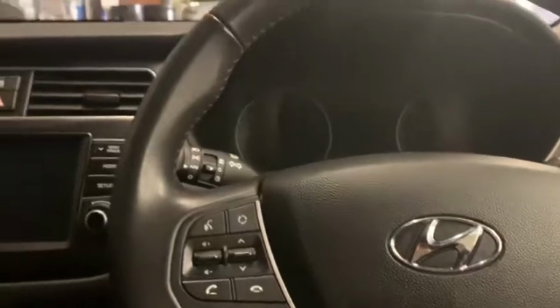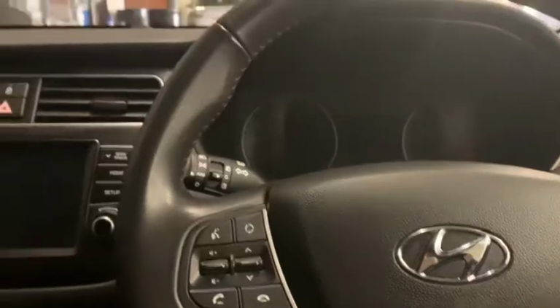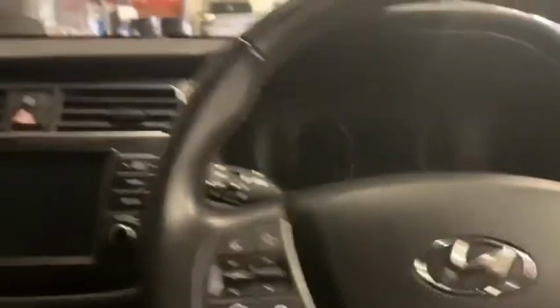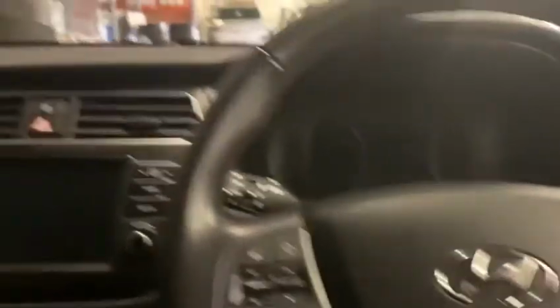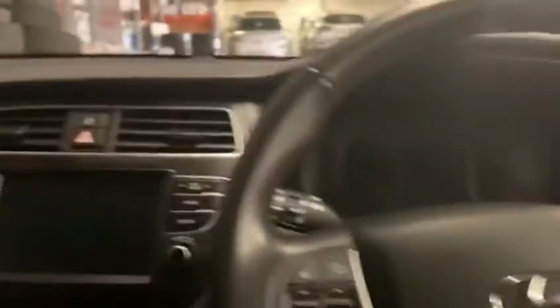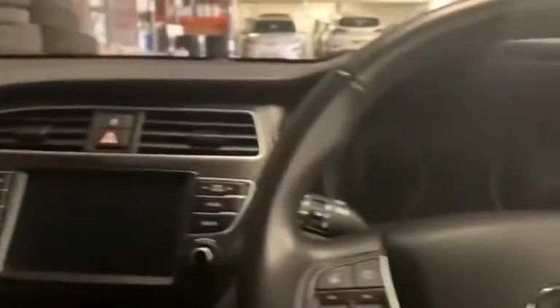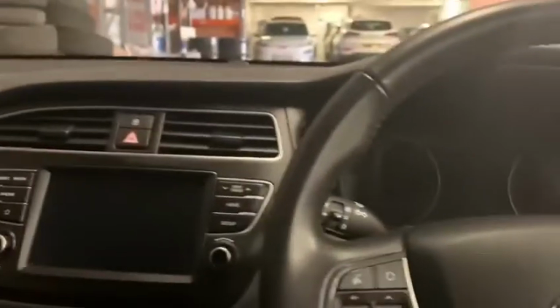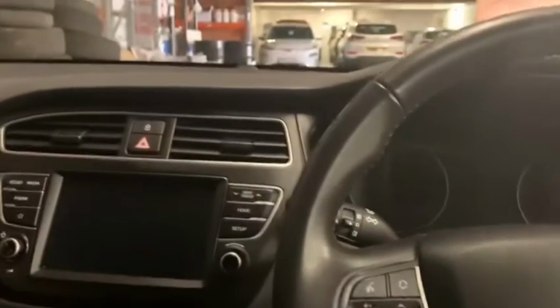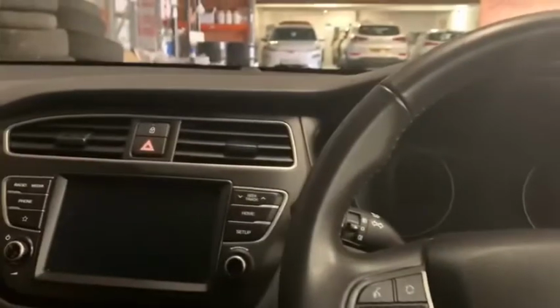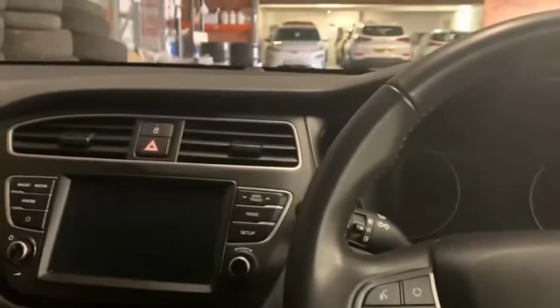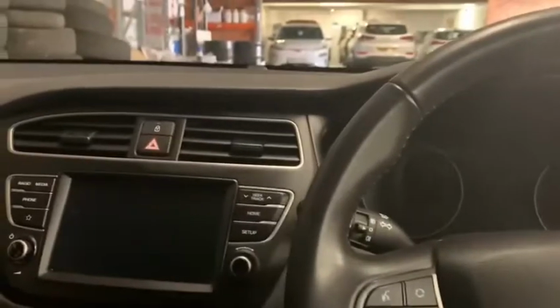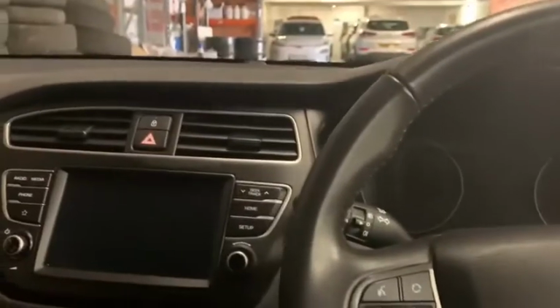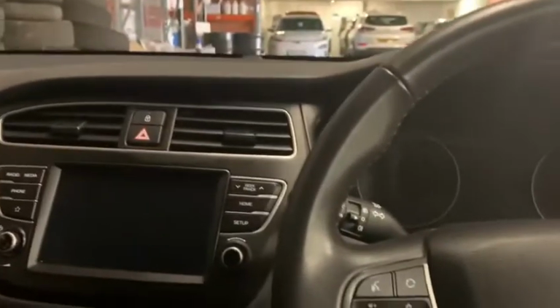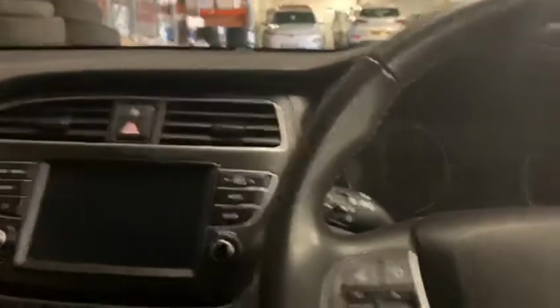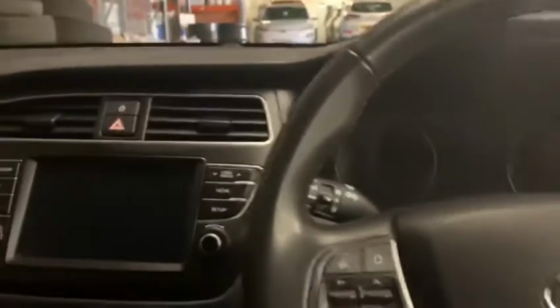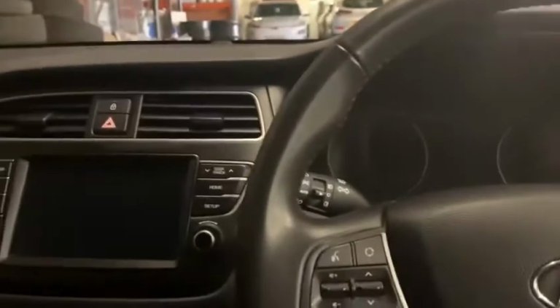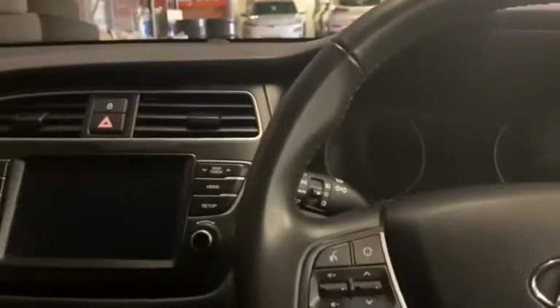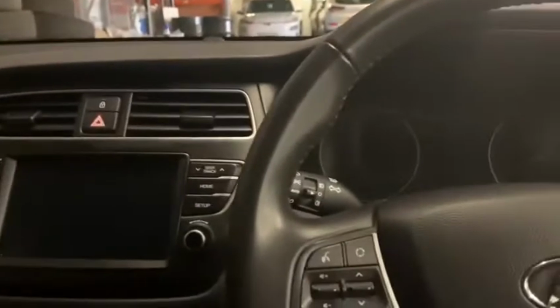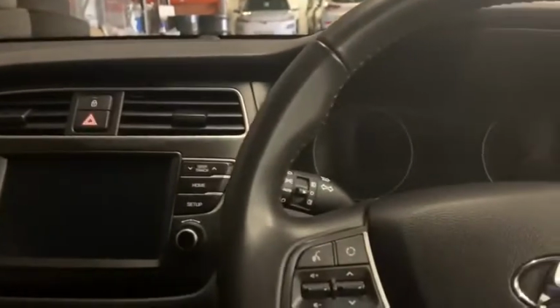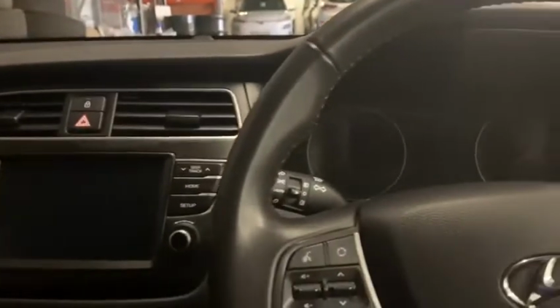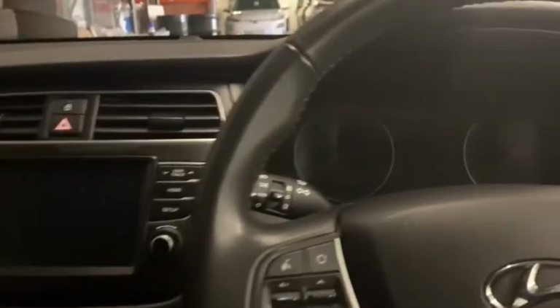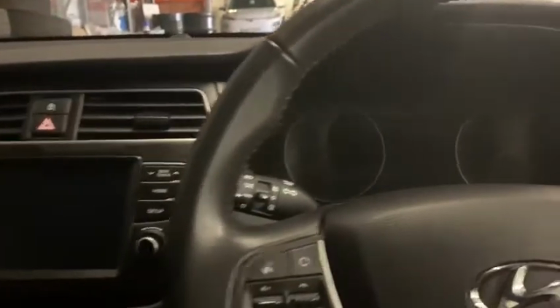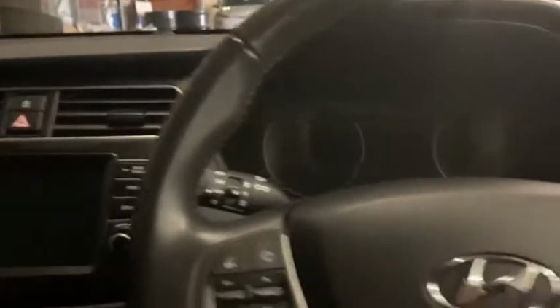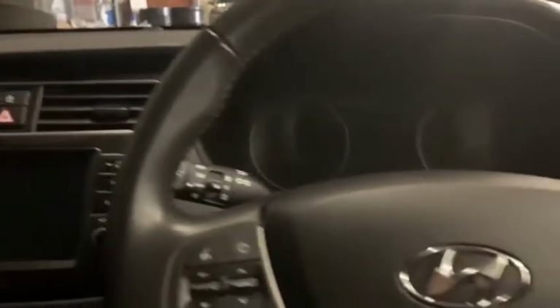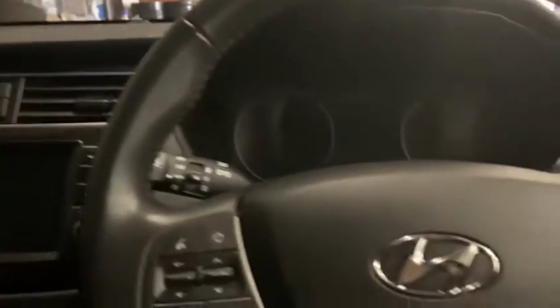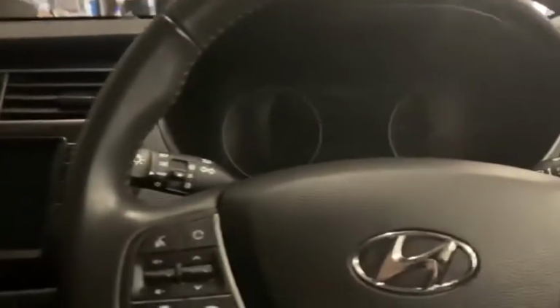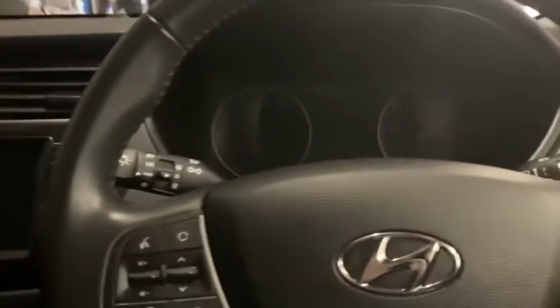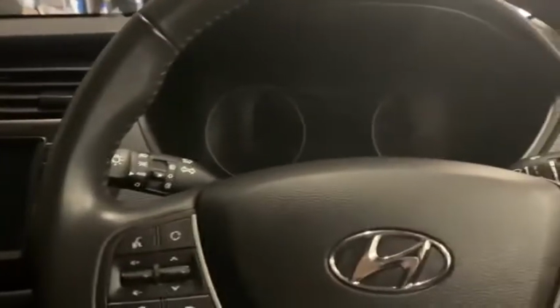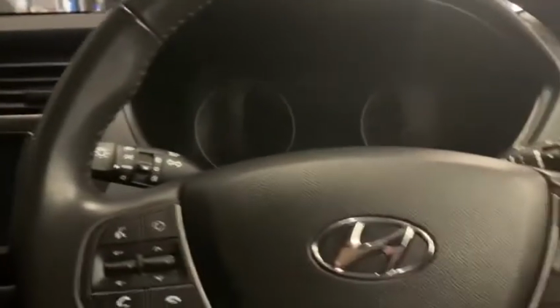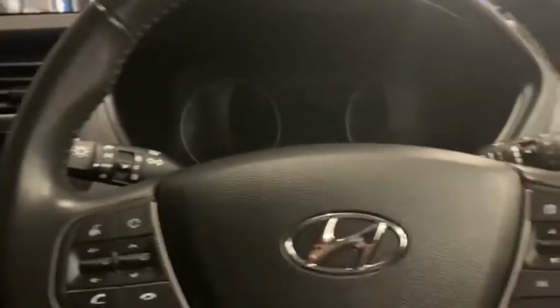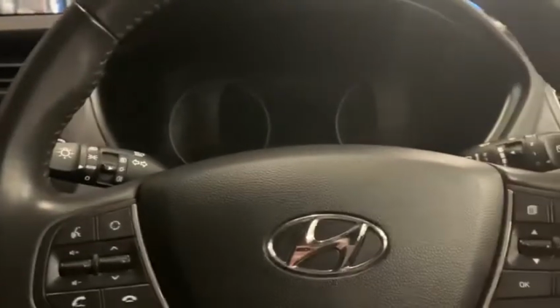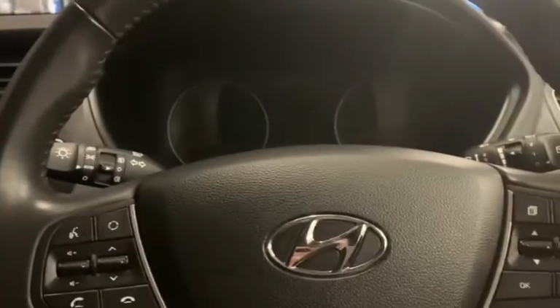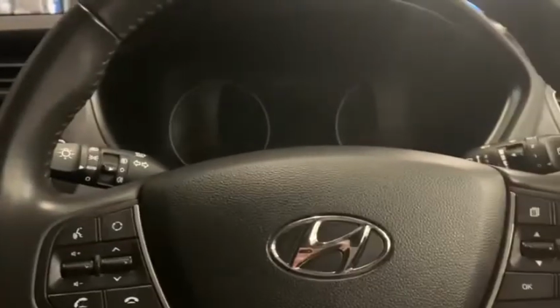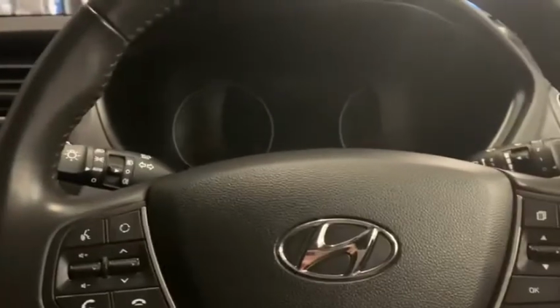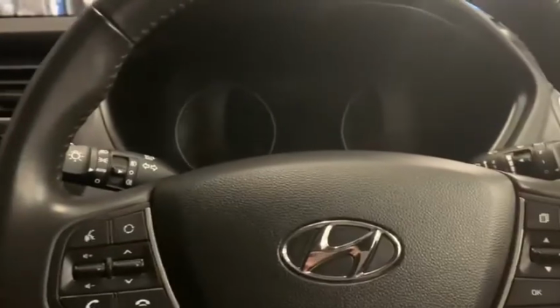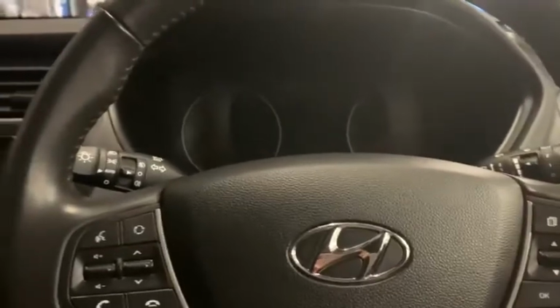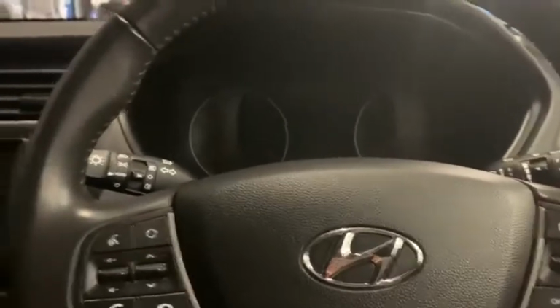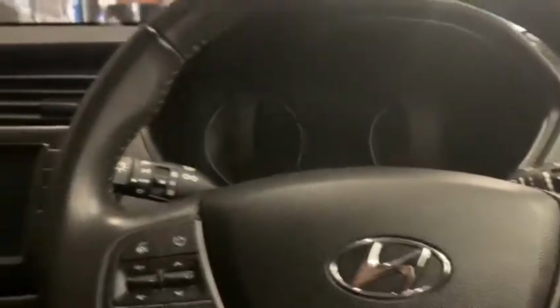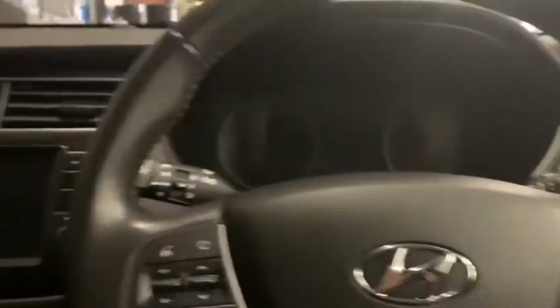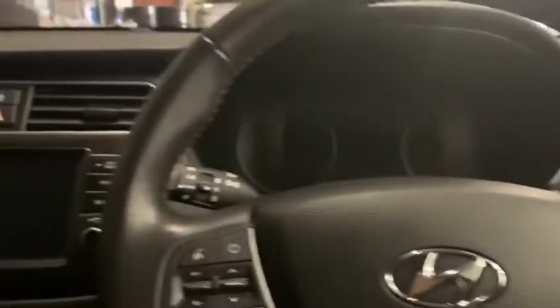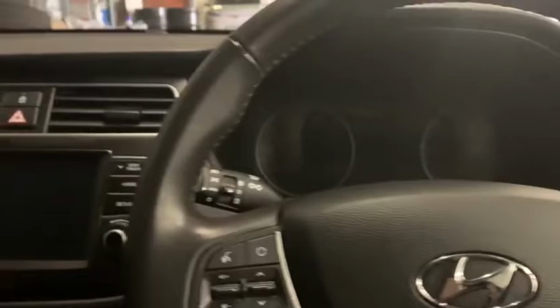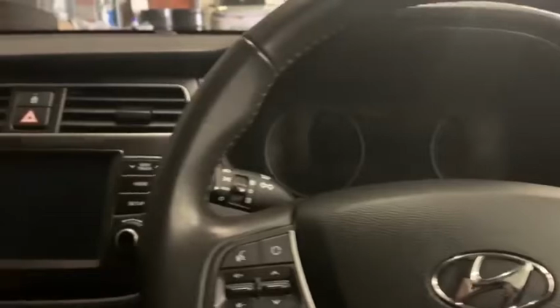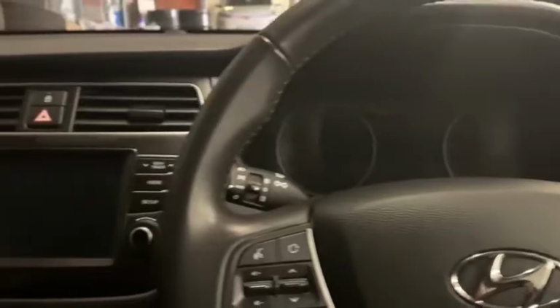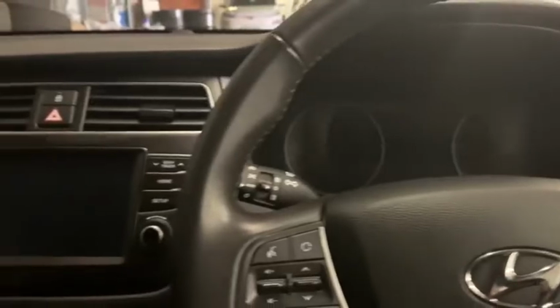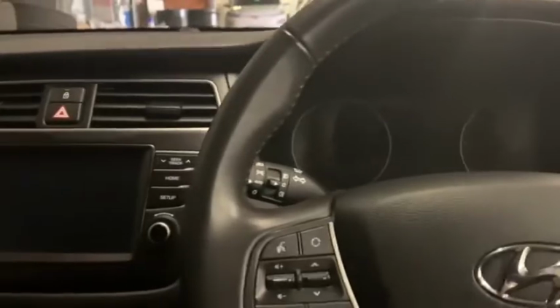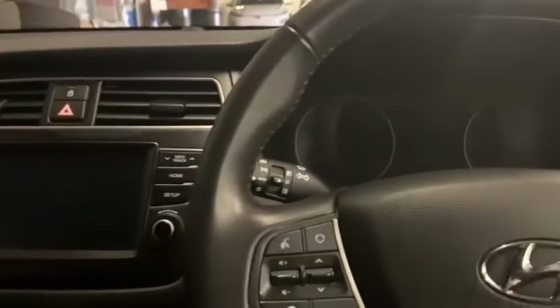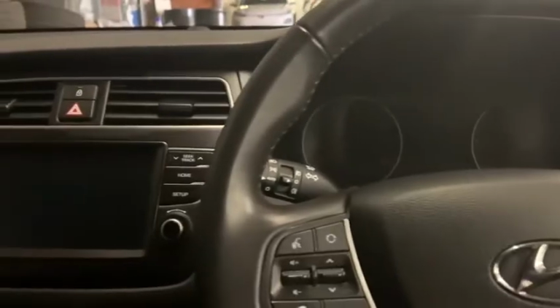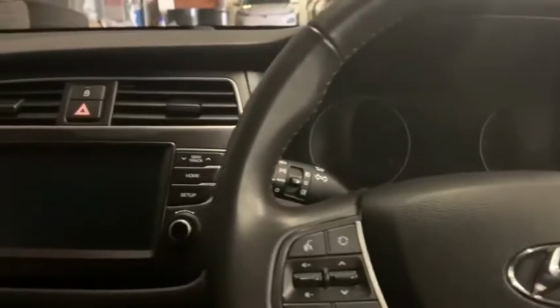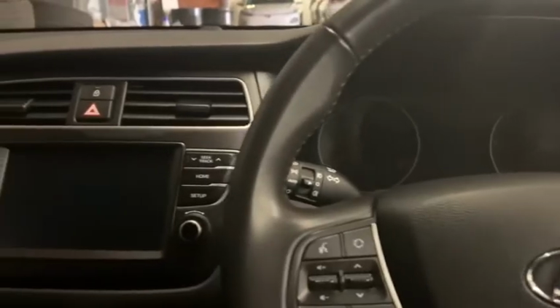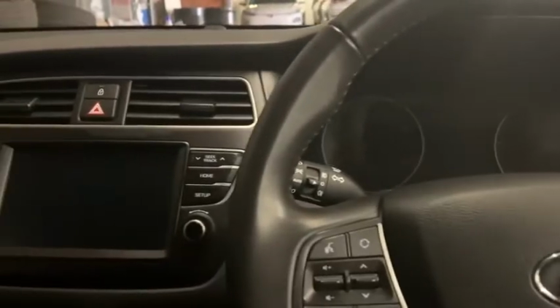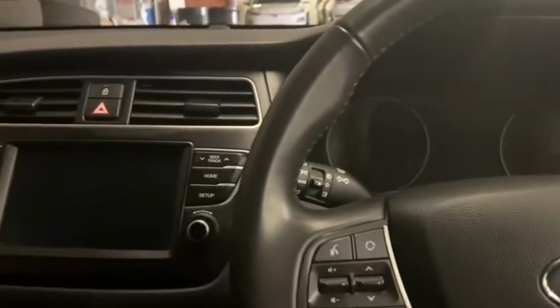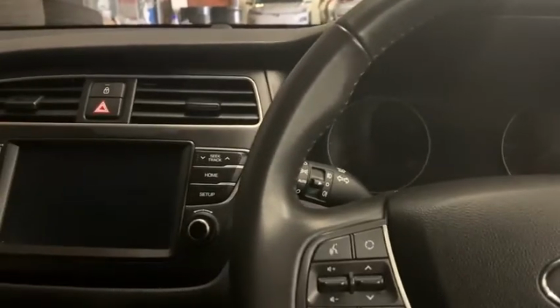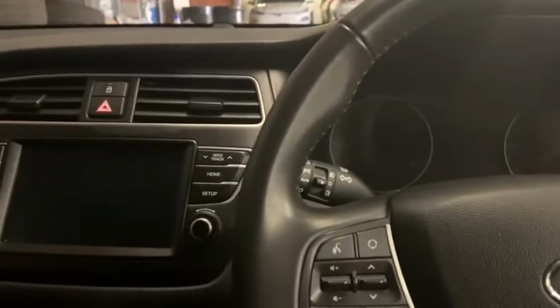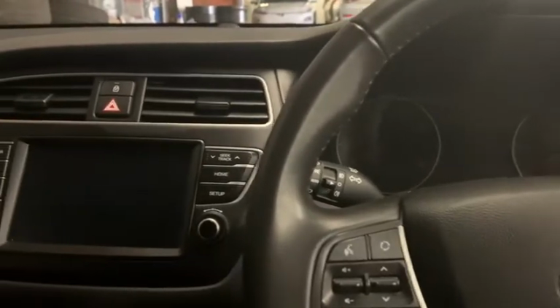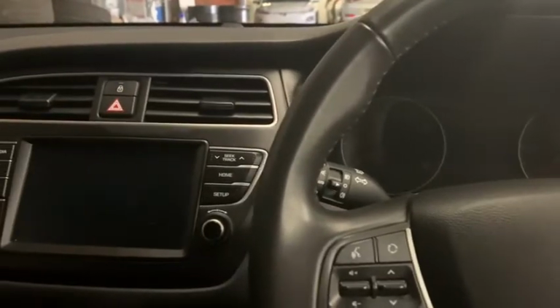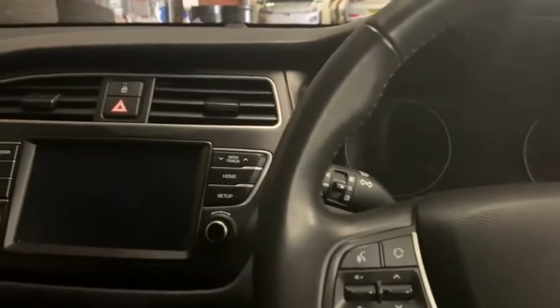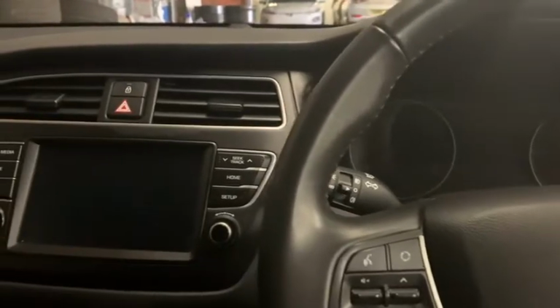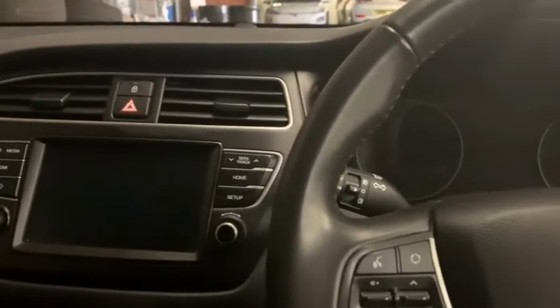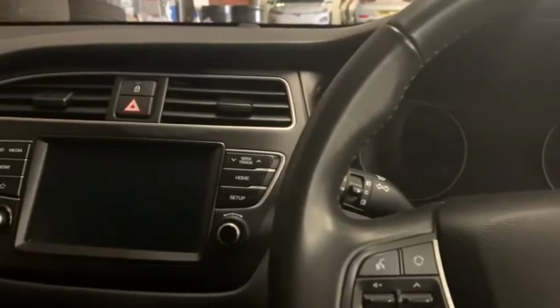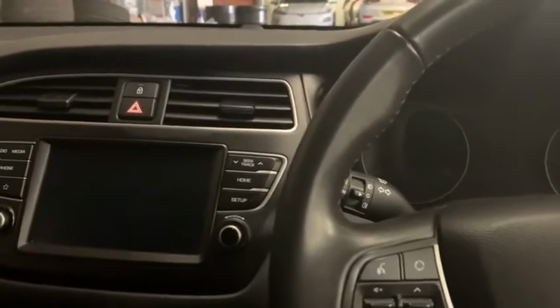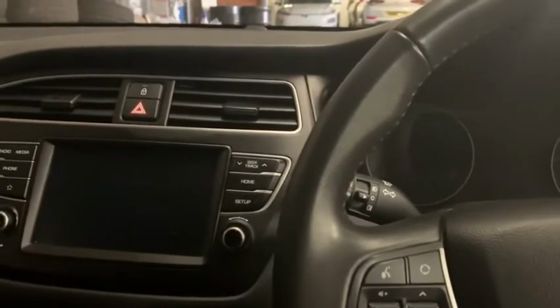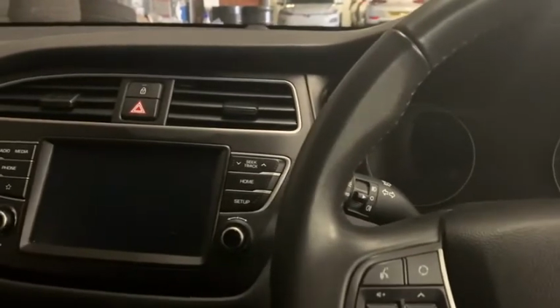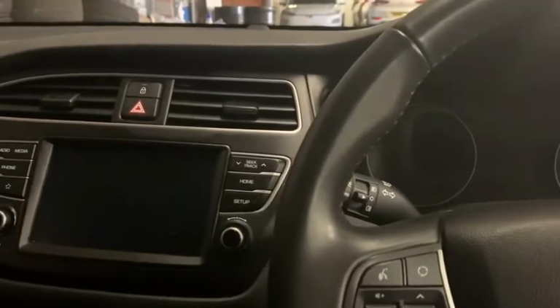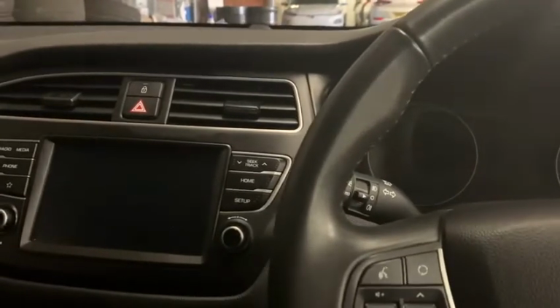Hello, I'm here today to do your handover video for your new Hyundai i20. This video is just going to be a short one just to show you some of the features that the vehicle has.